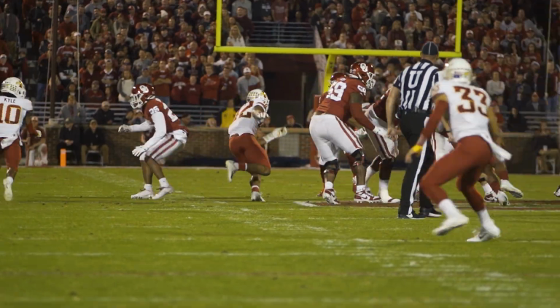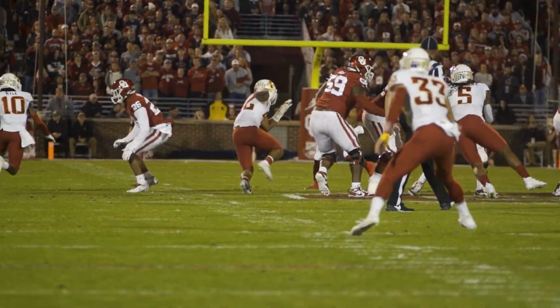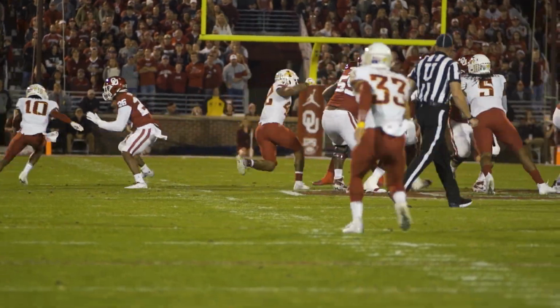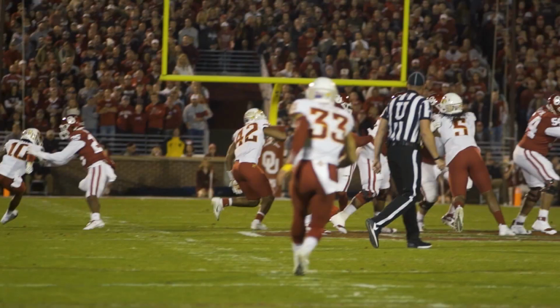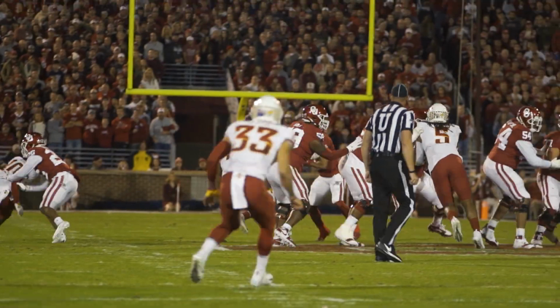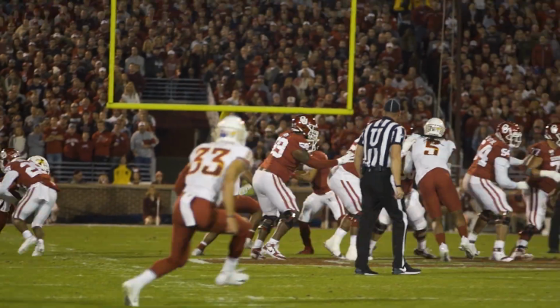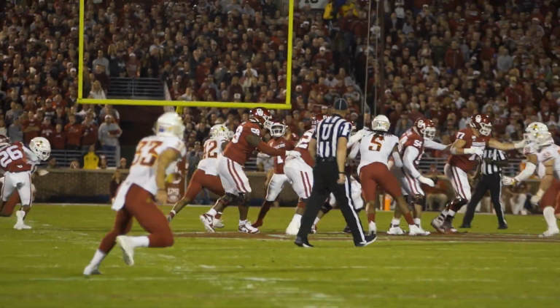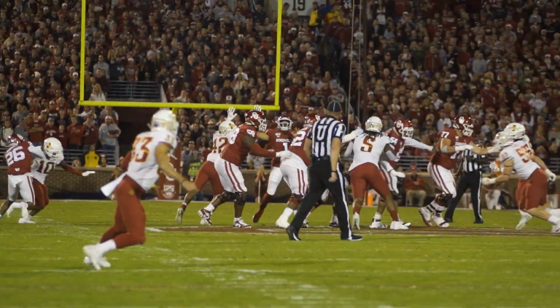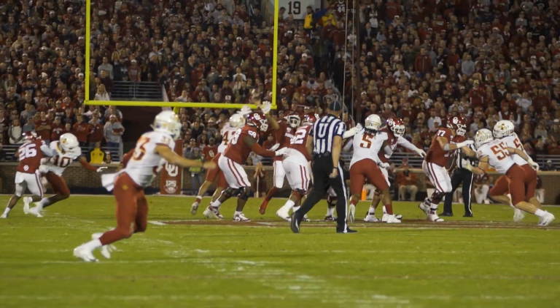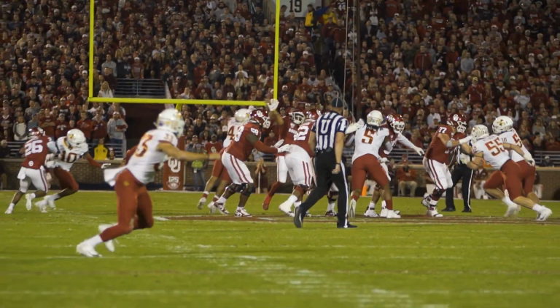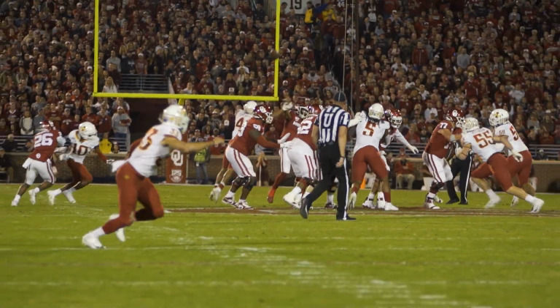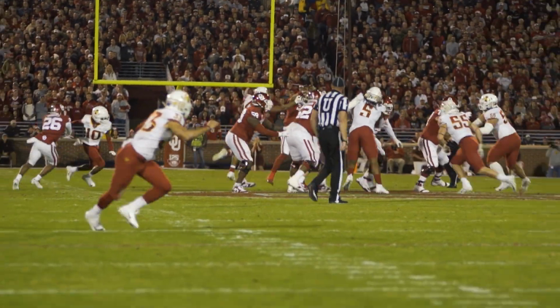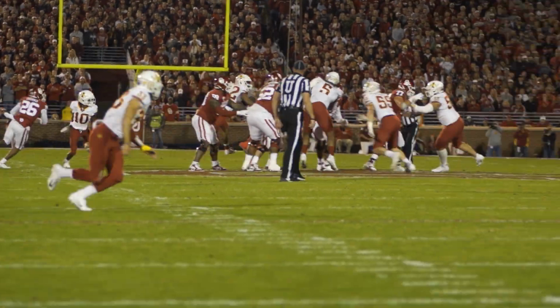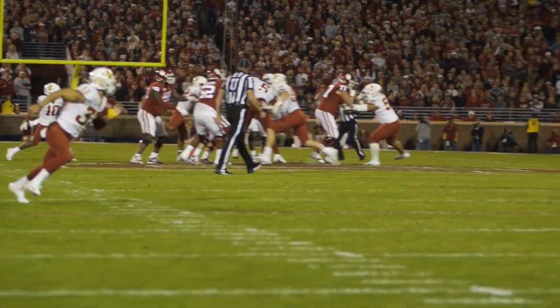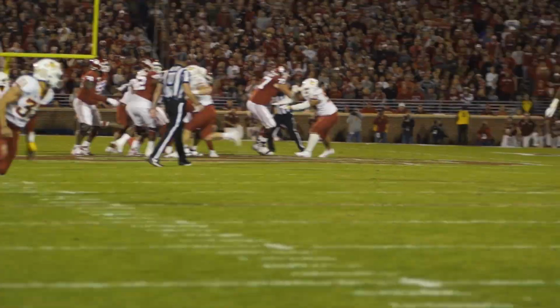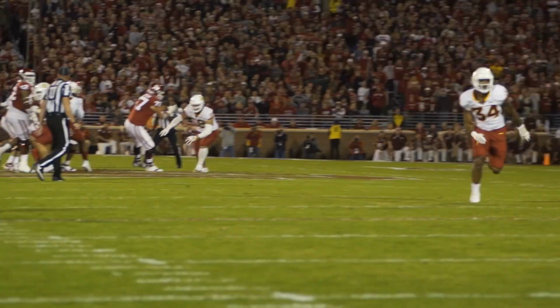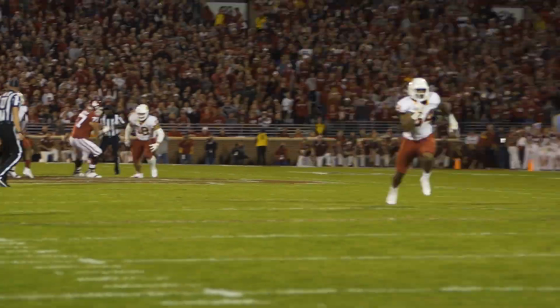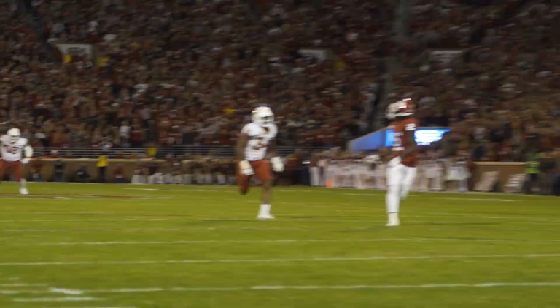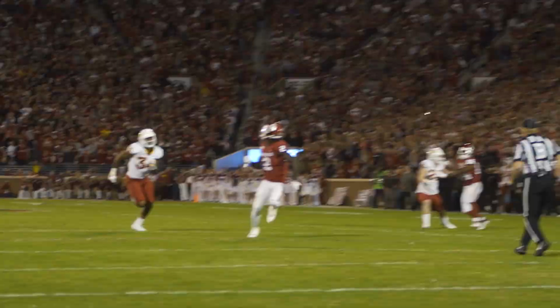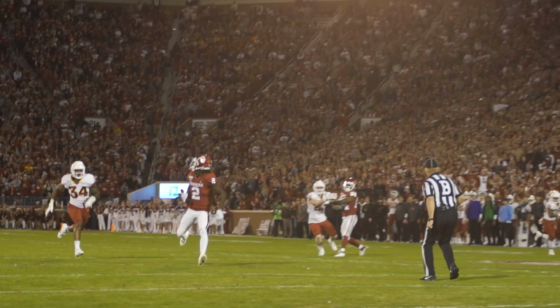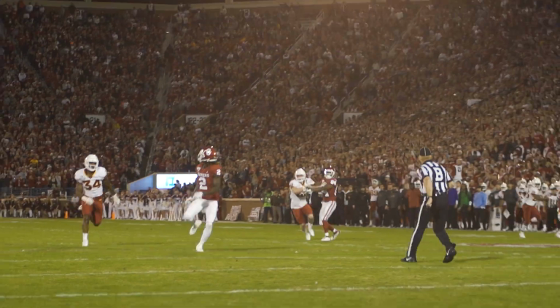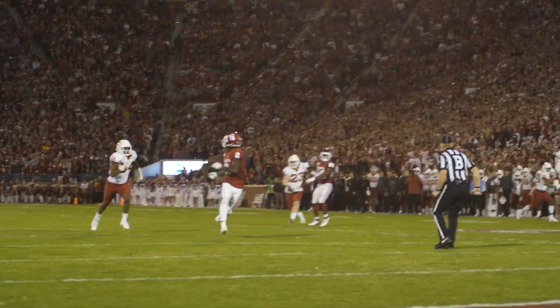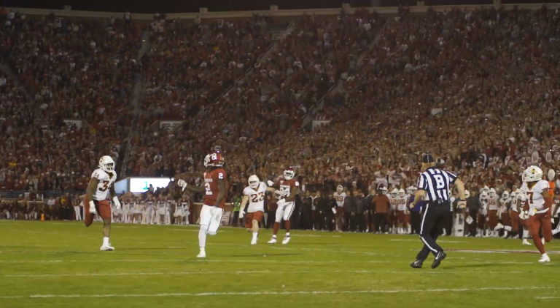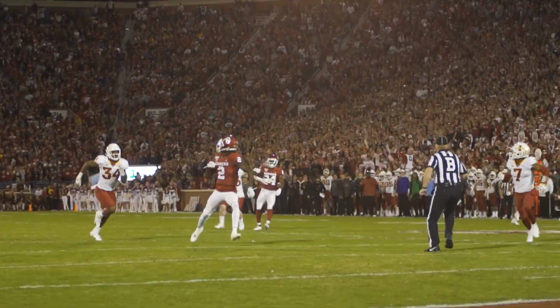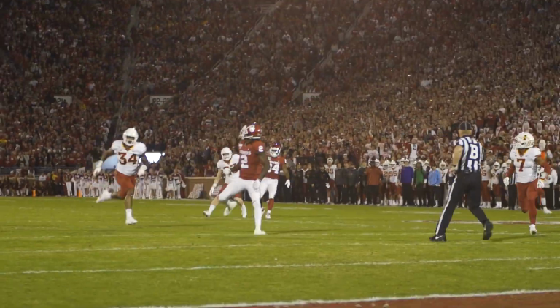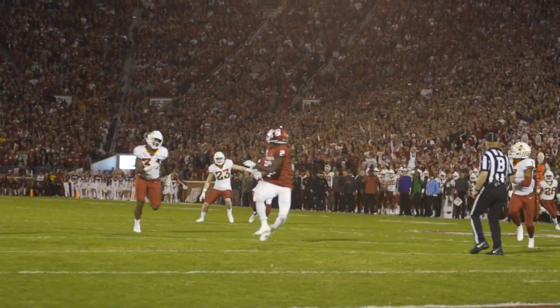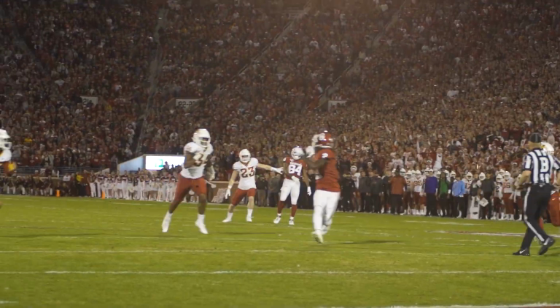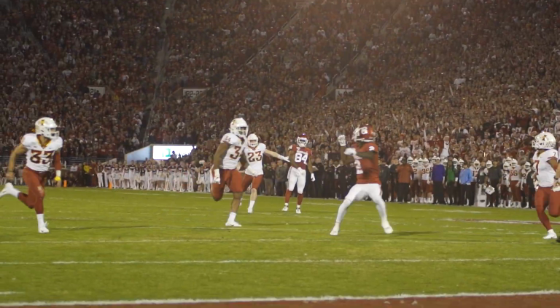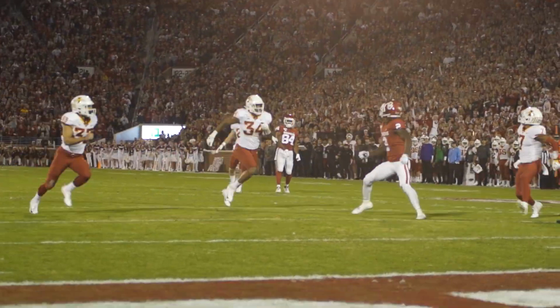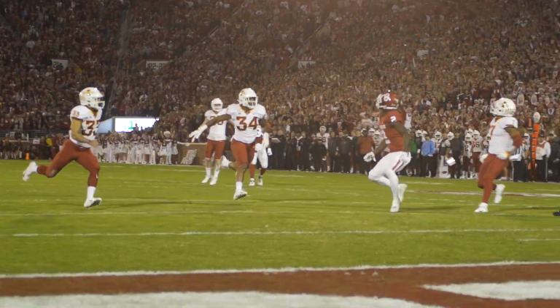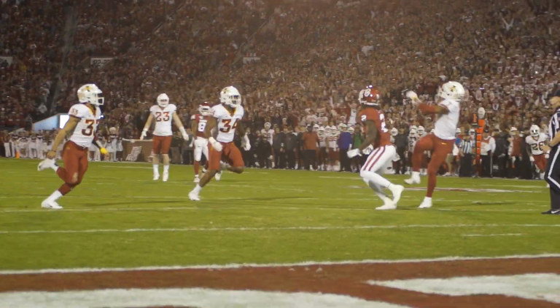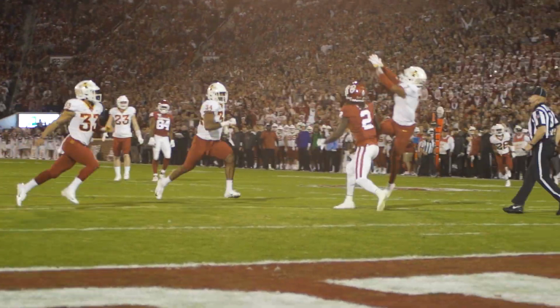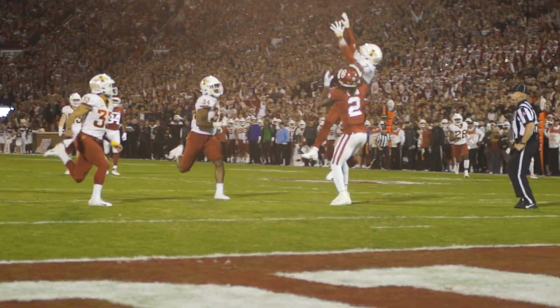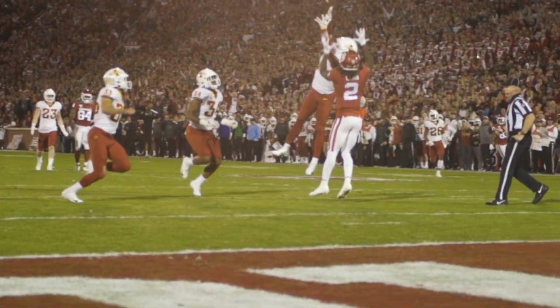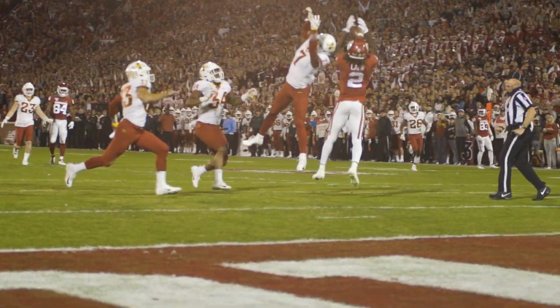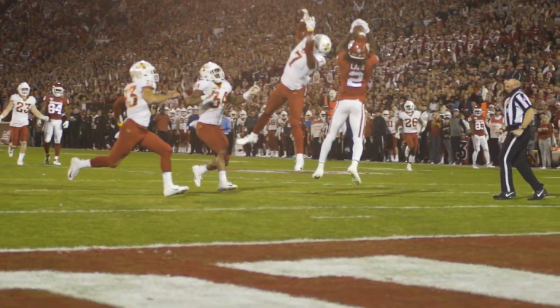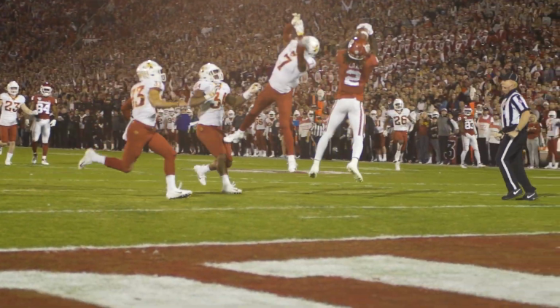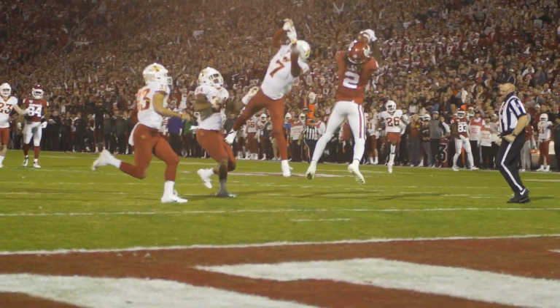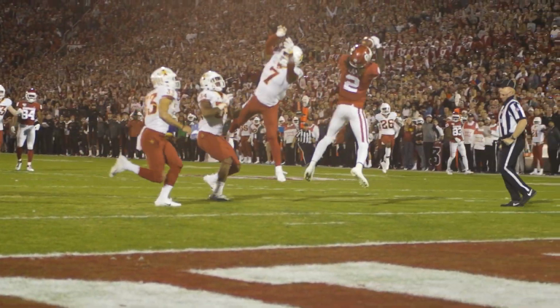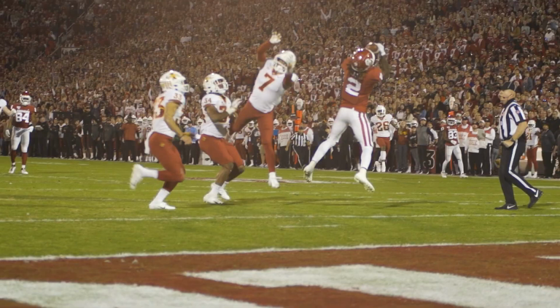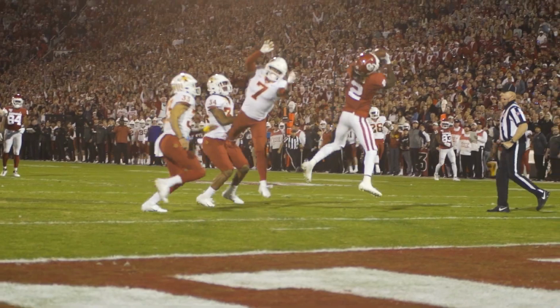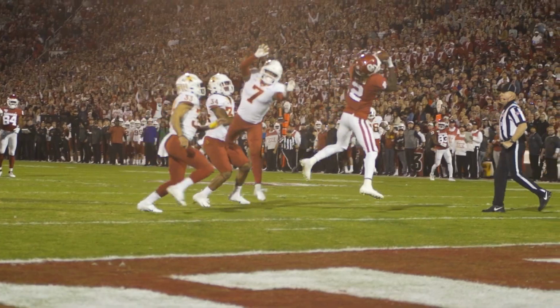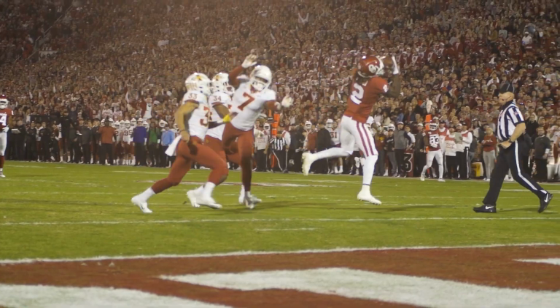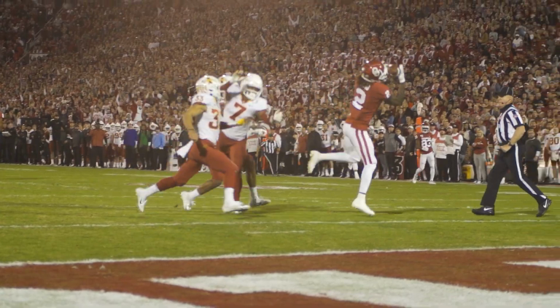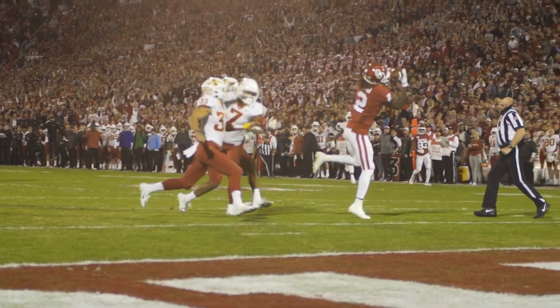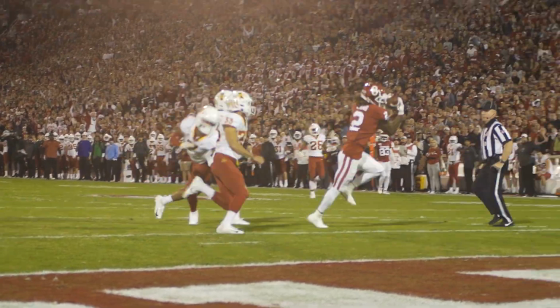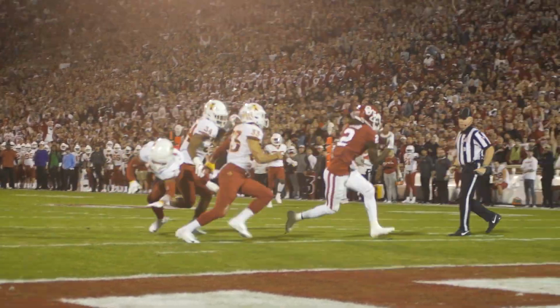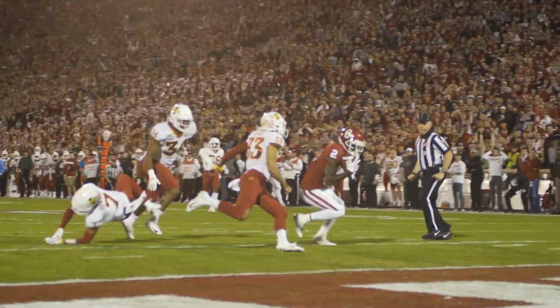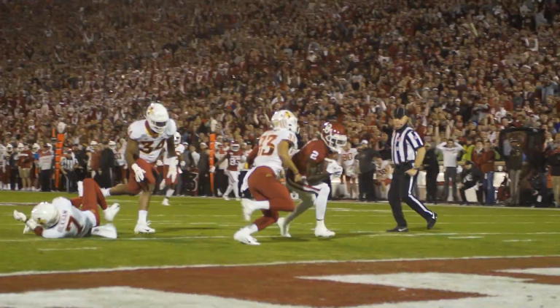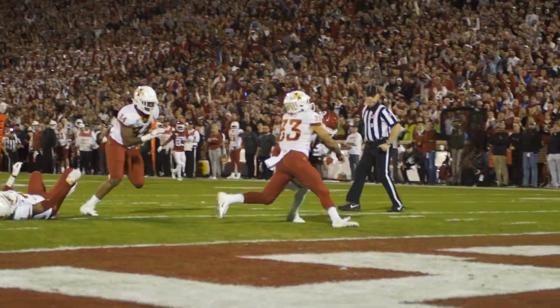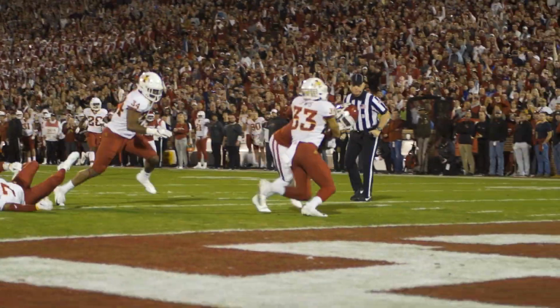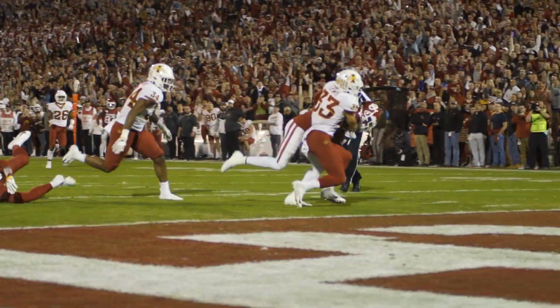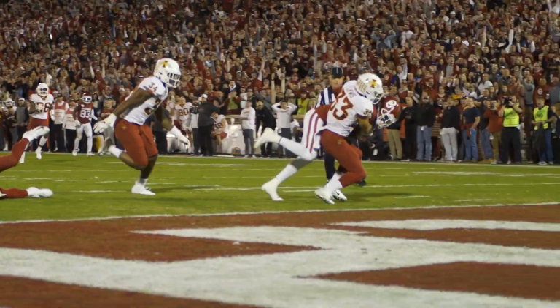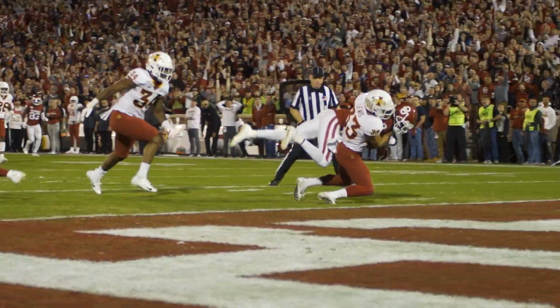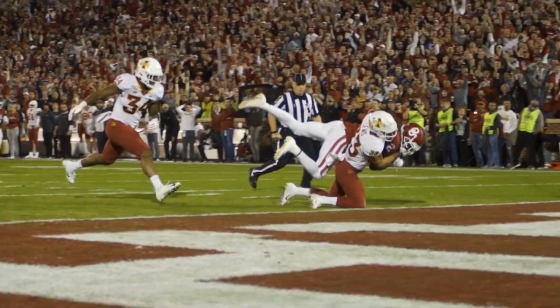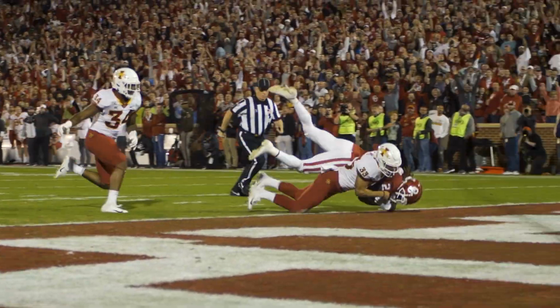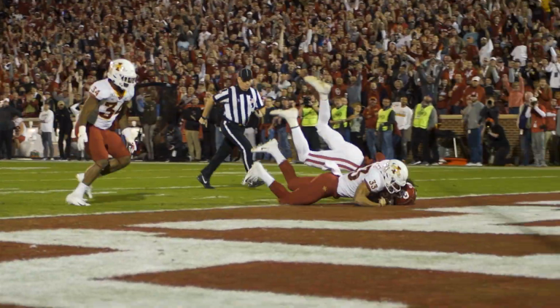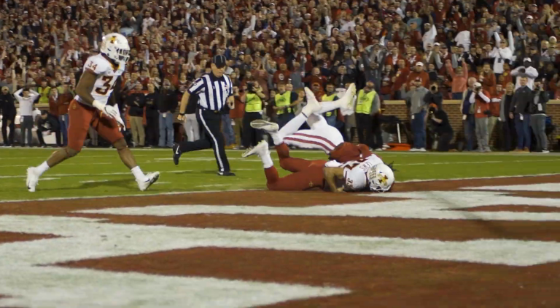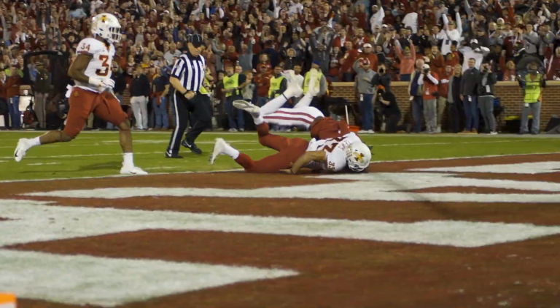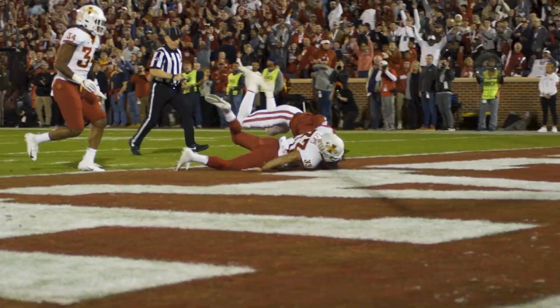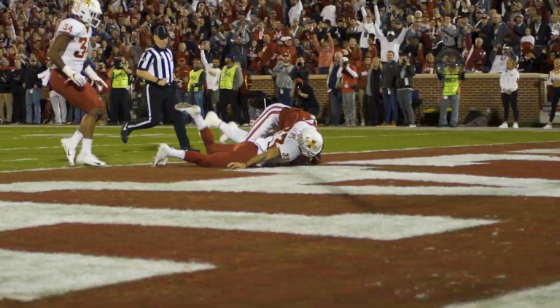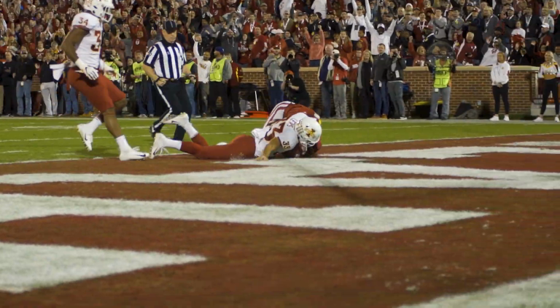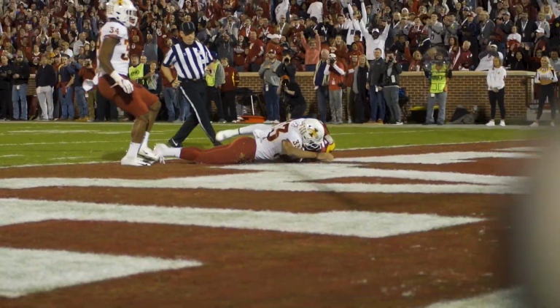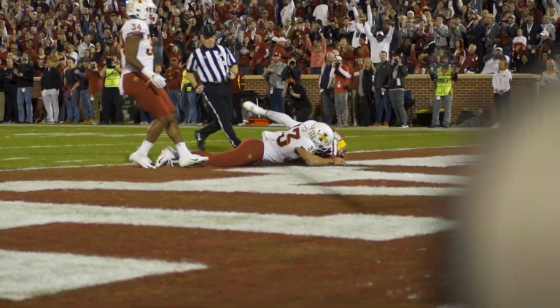Back to pass, Hurts hits as he throws, takes a shot deep, looking for C.D. He caught it! How did he catch that? Touchdown!